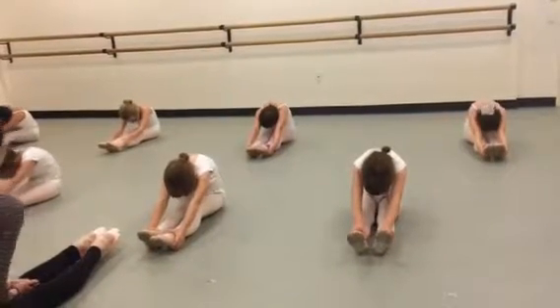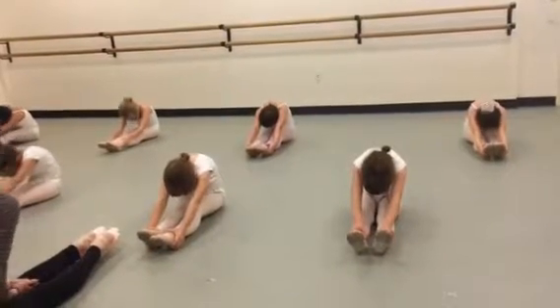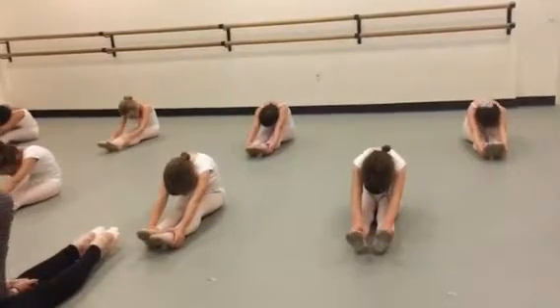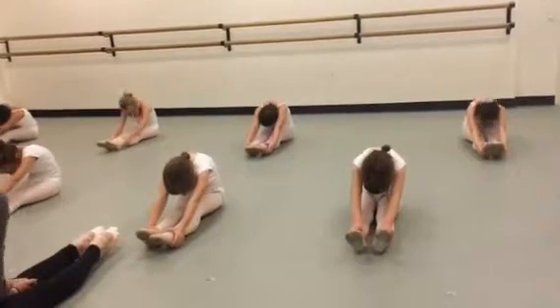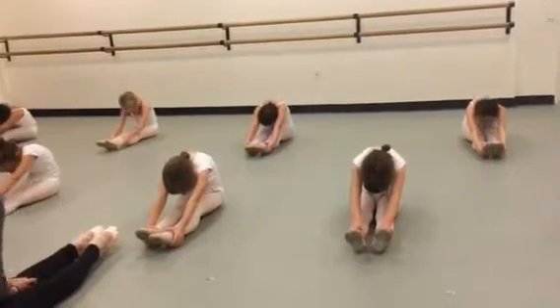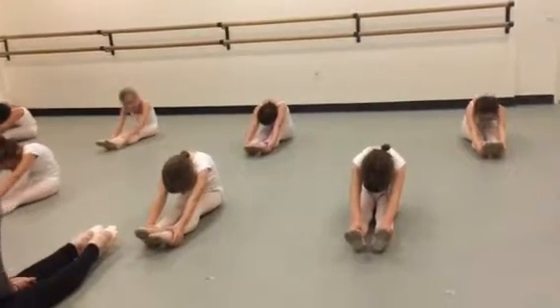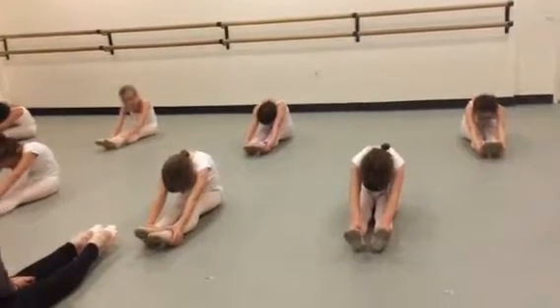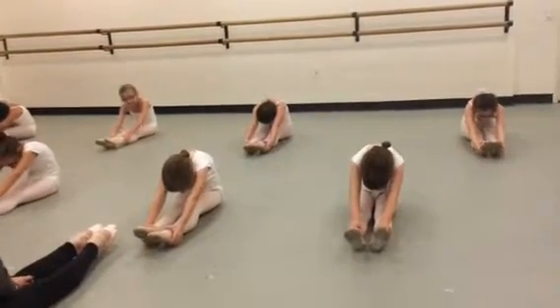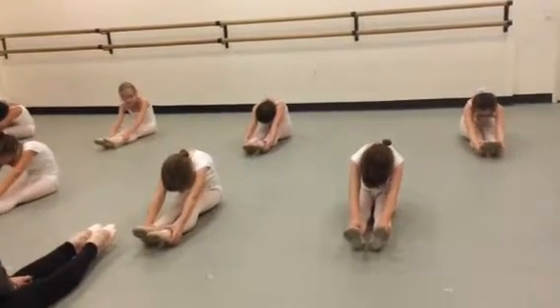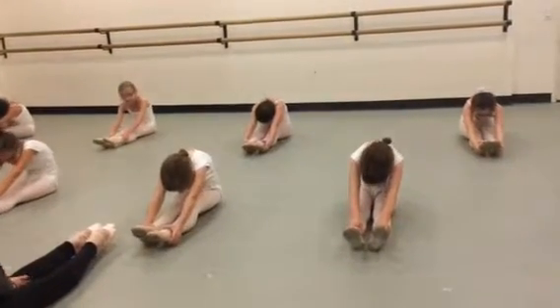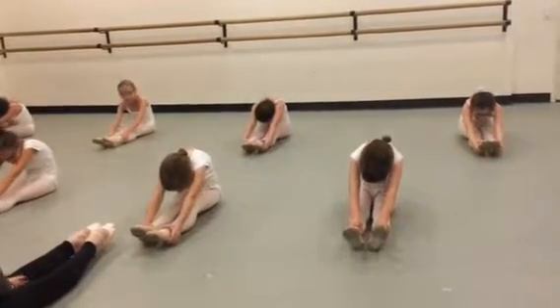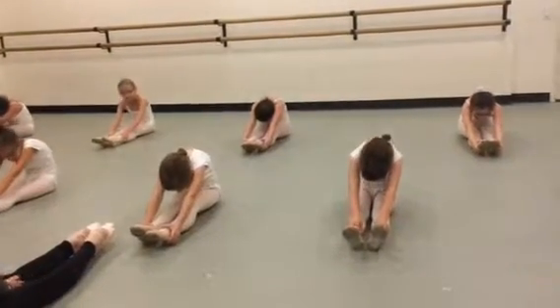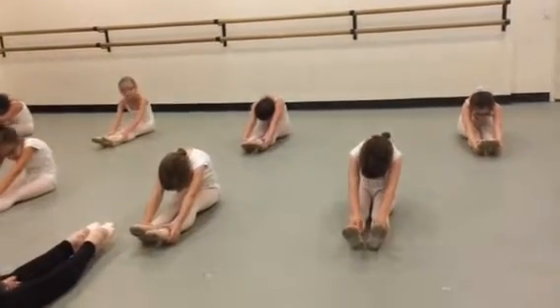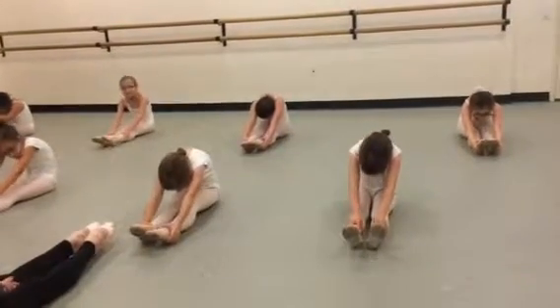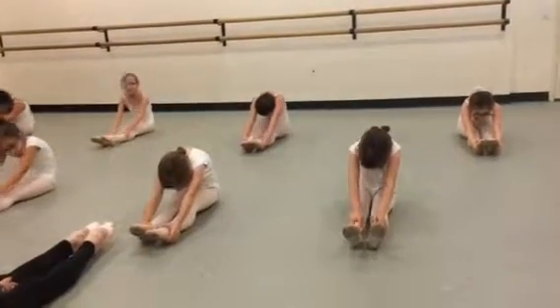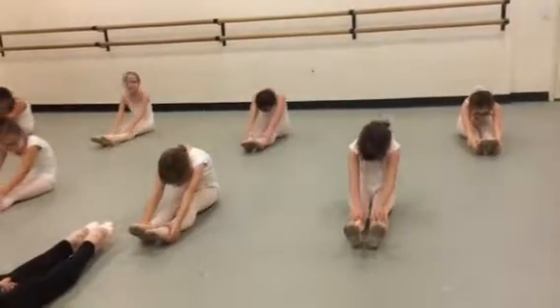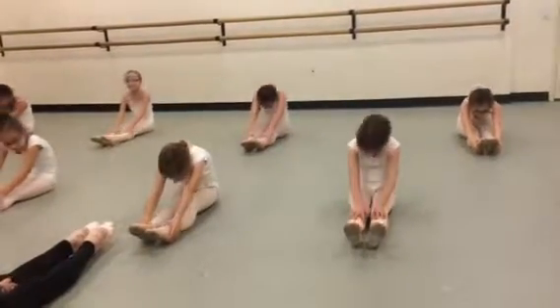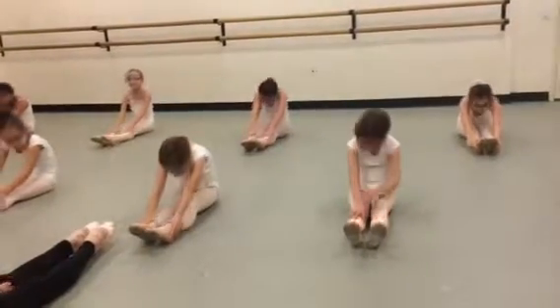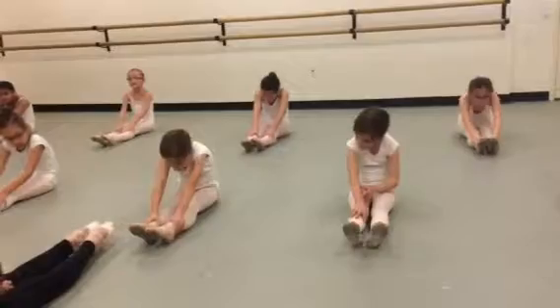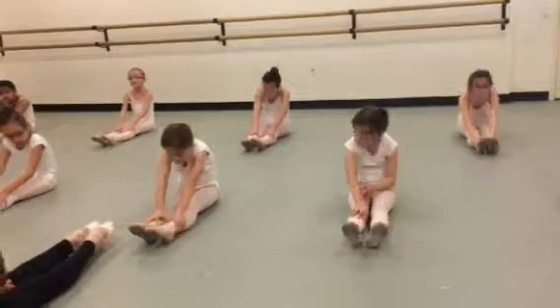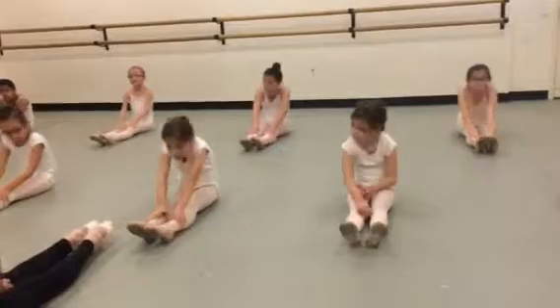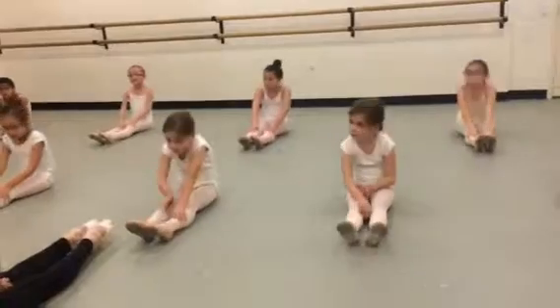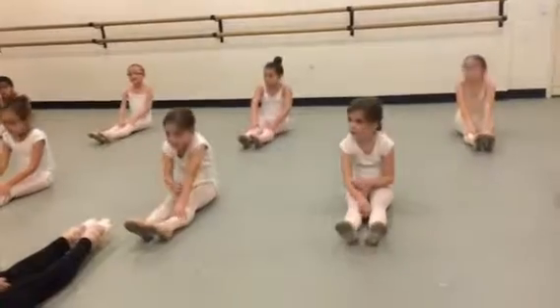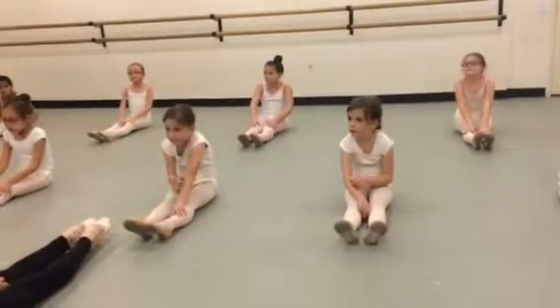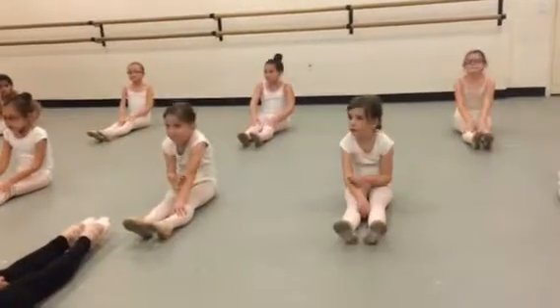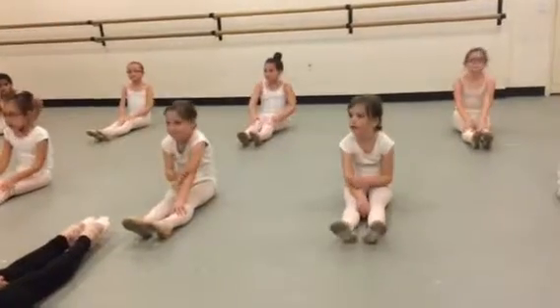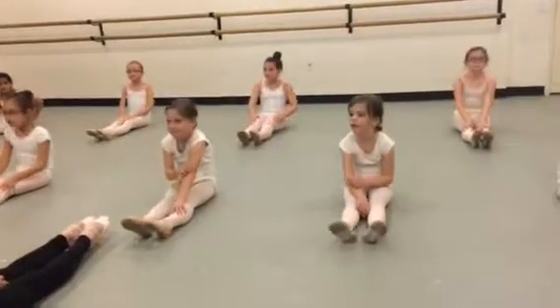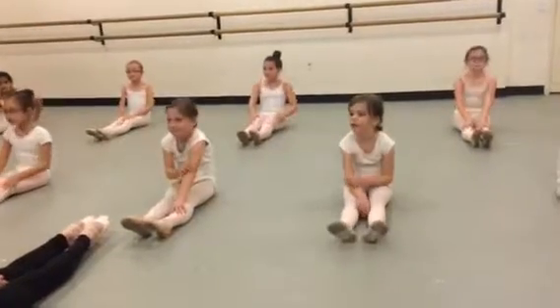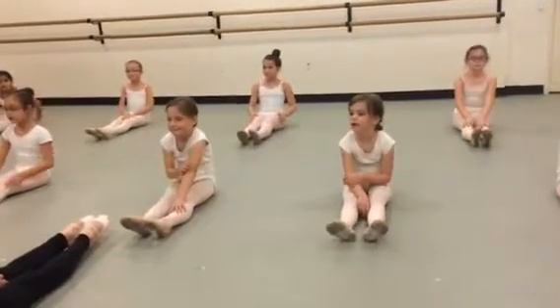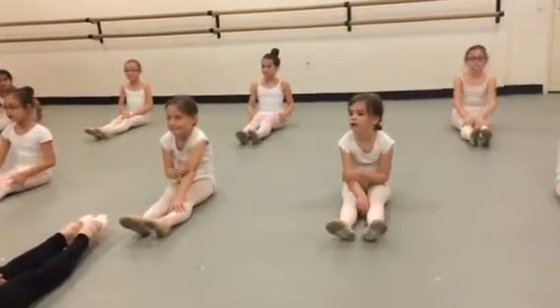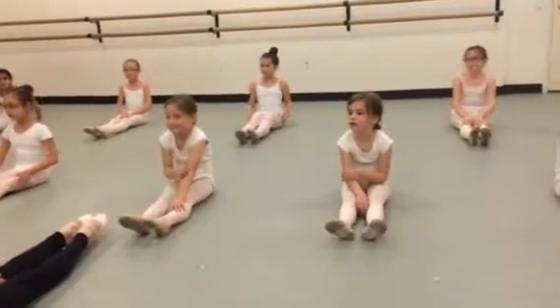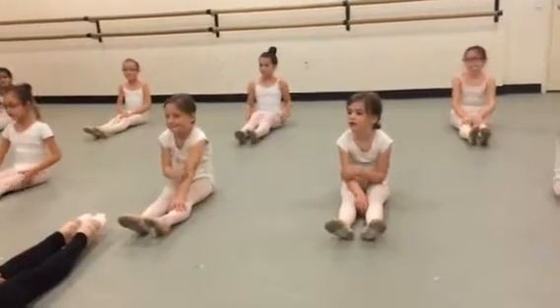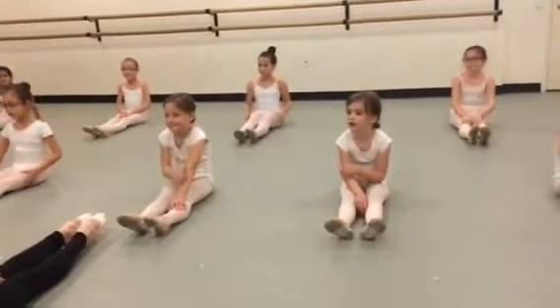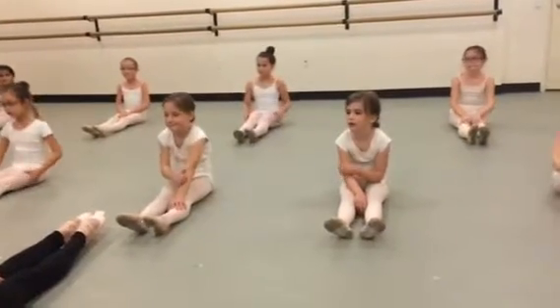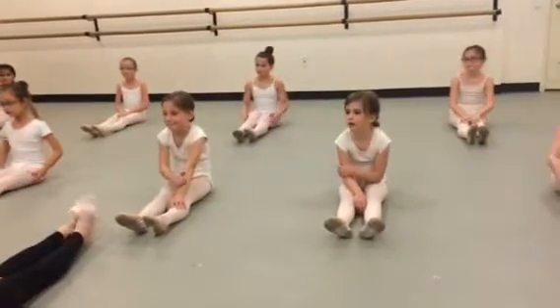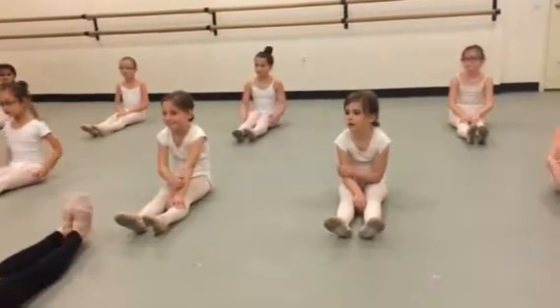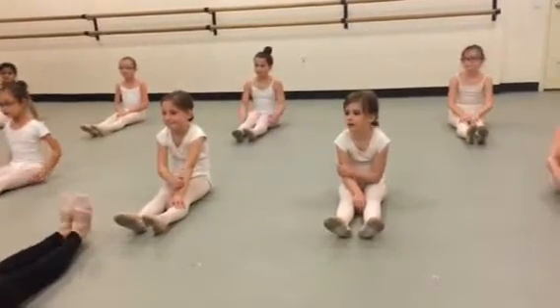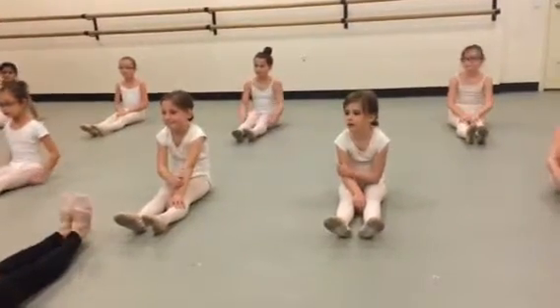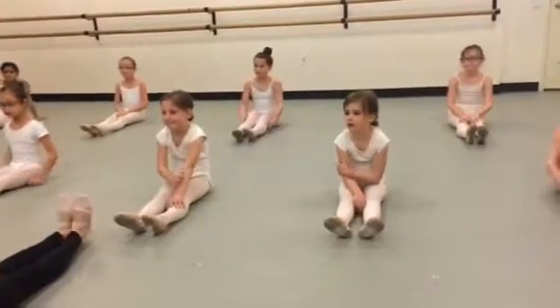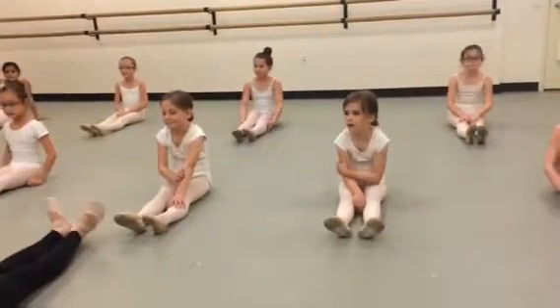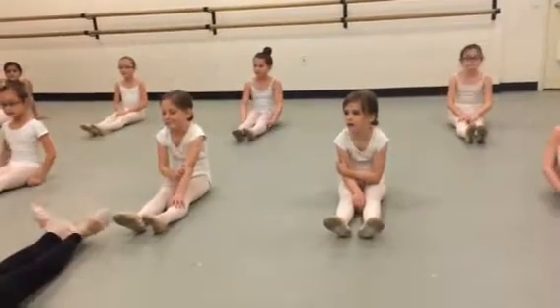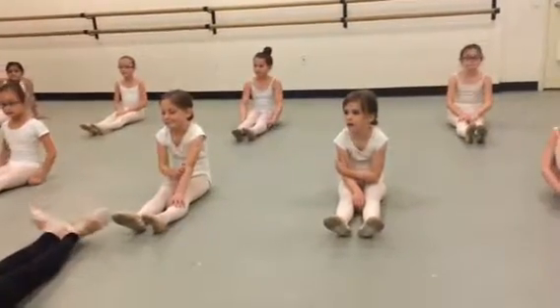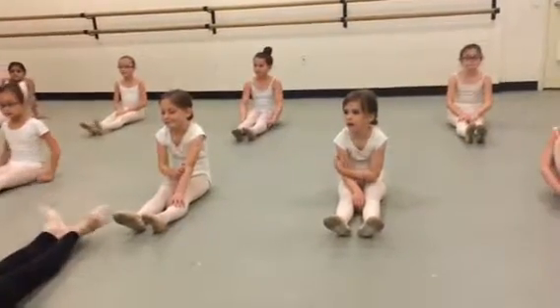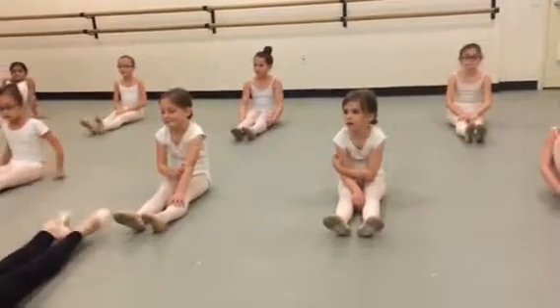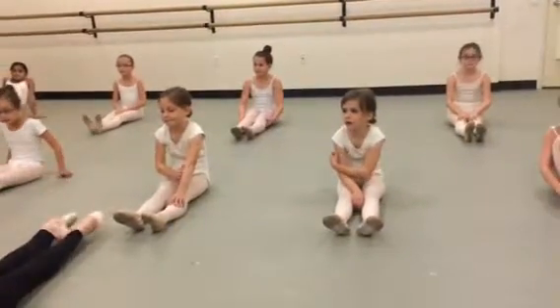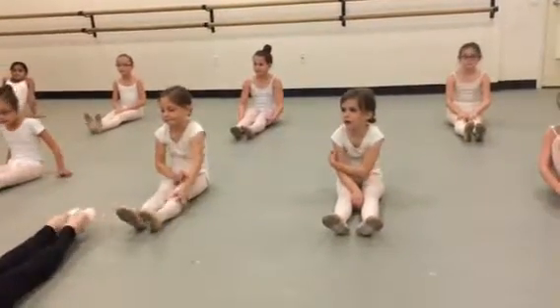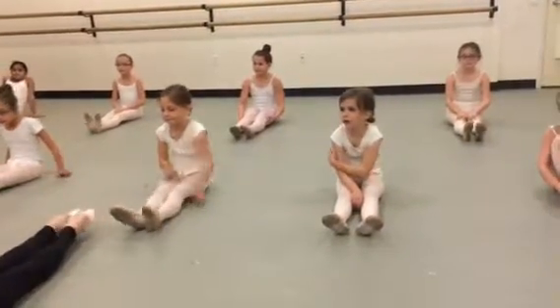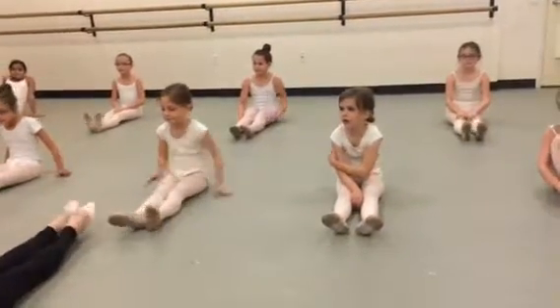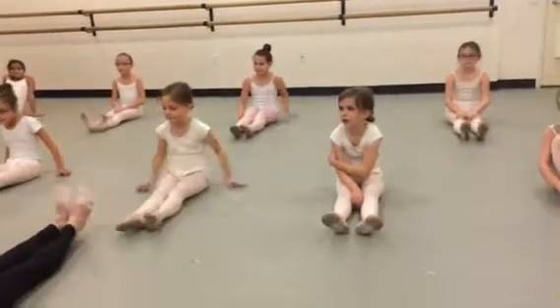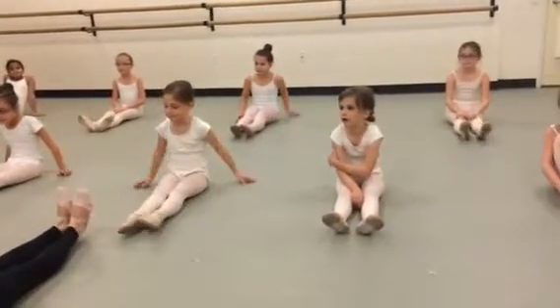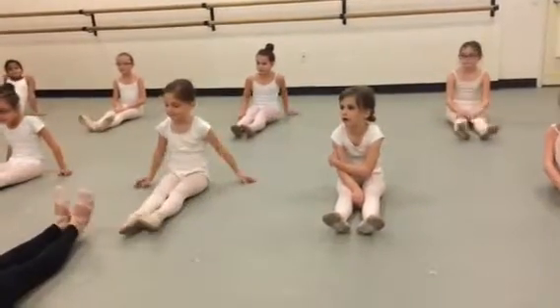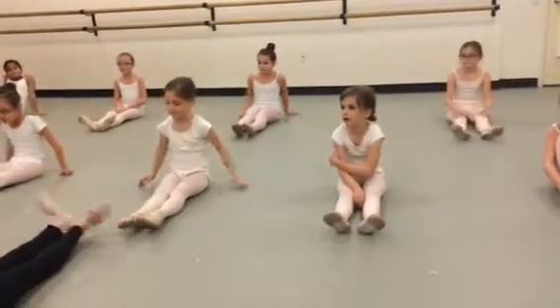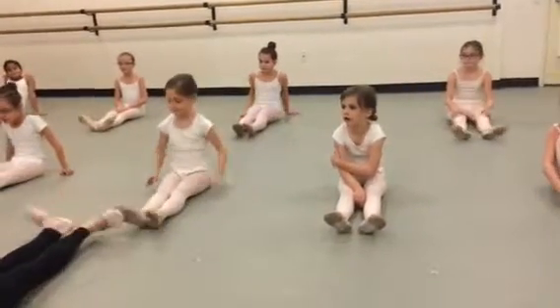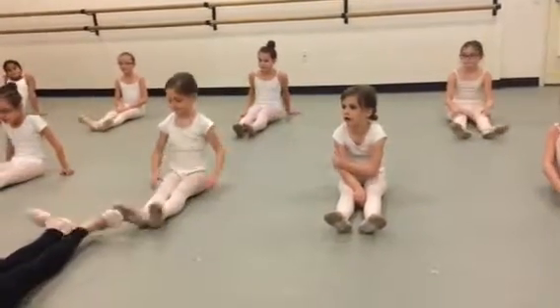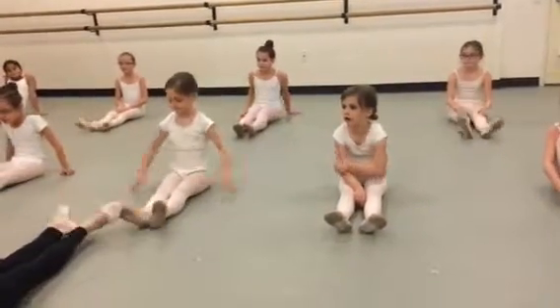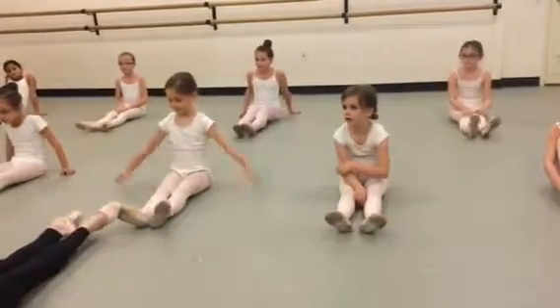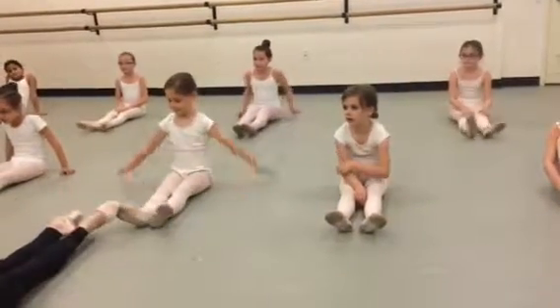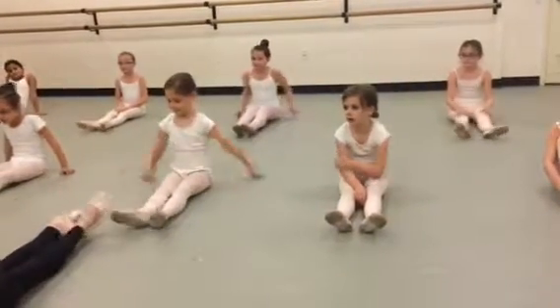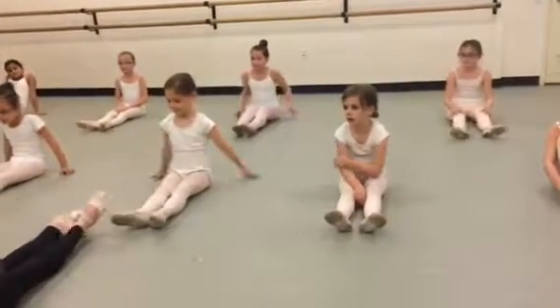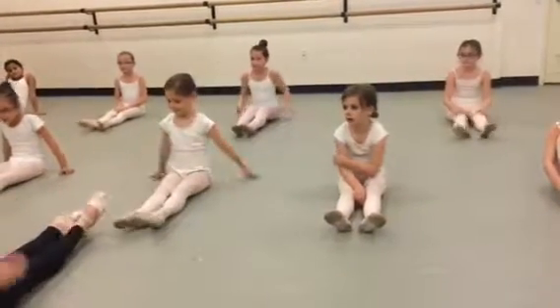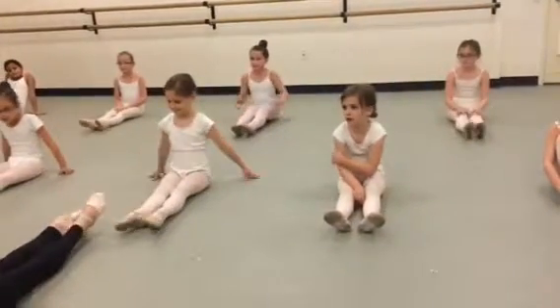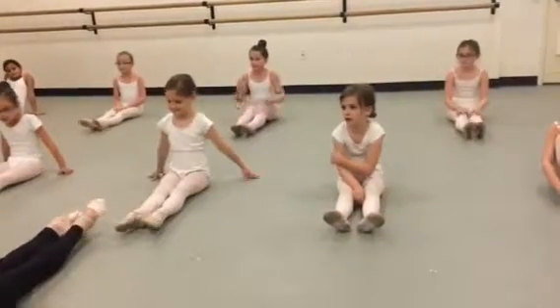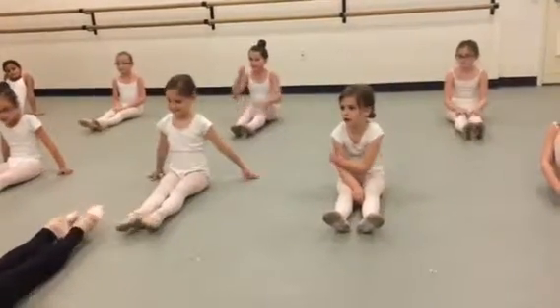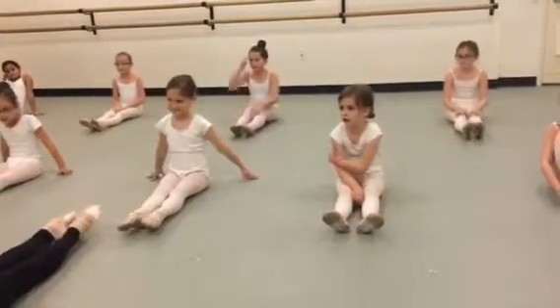Flex, turn around, point, turn into a flex, turn around, and point — oops, sorry.